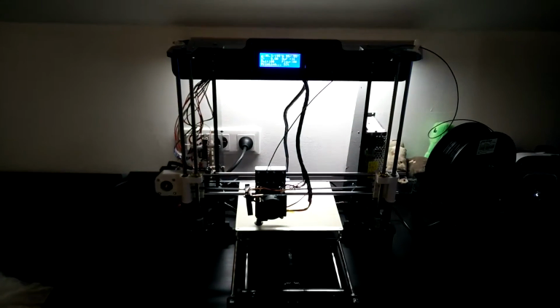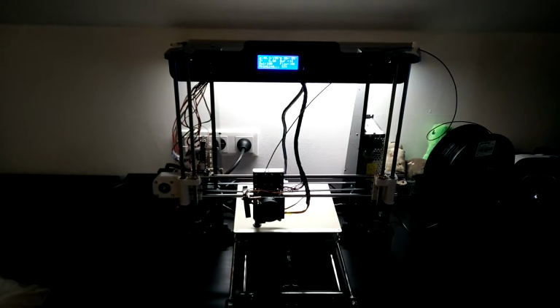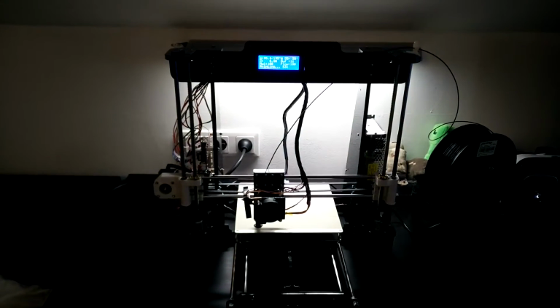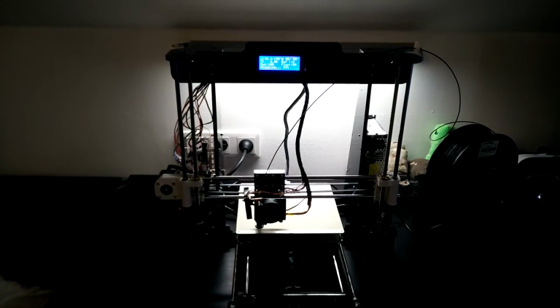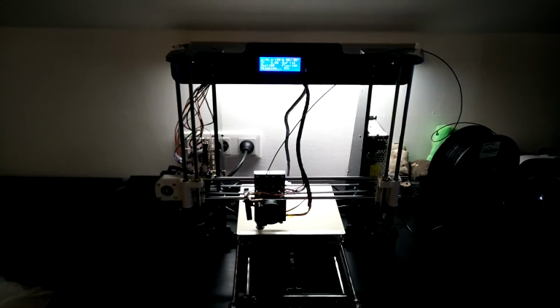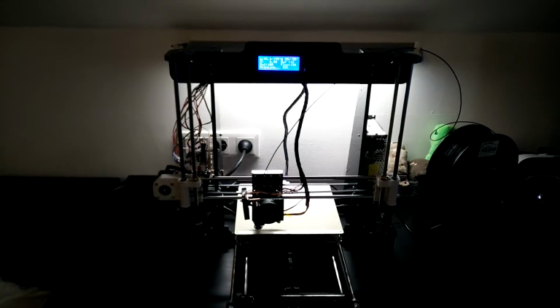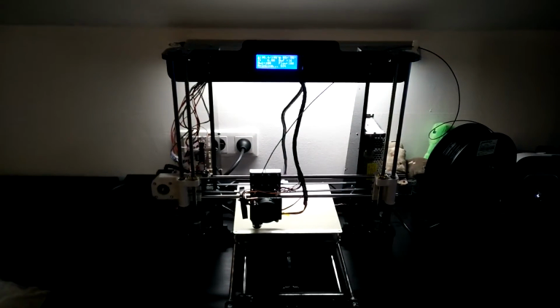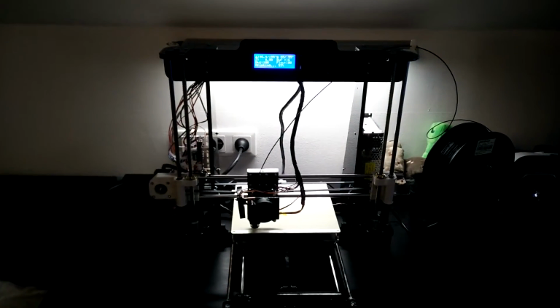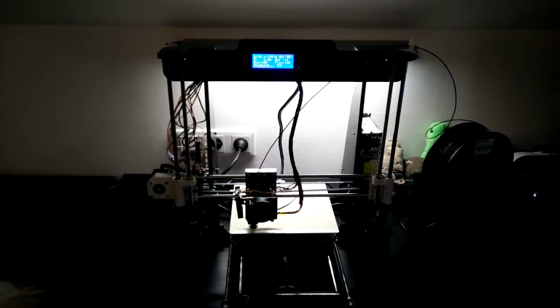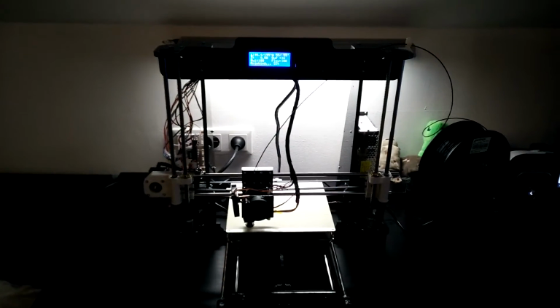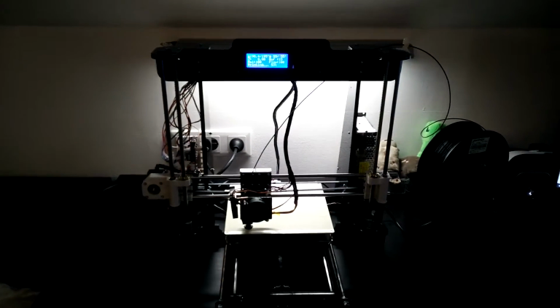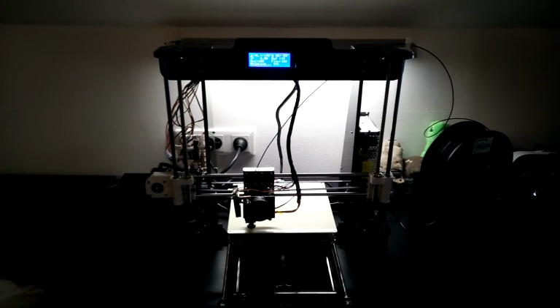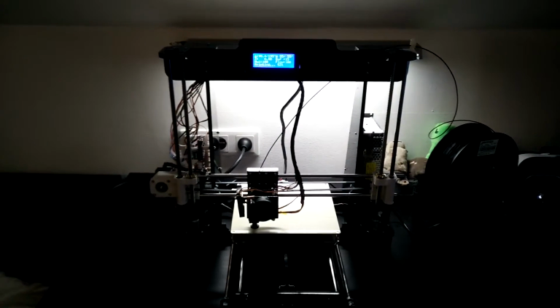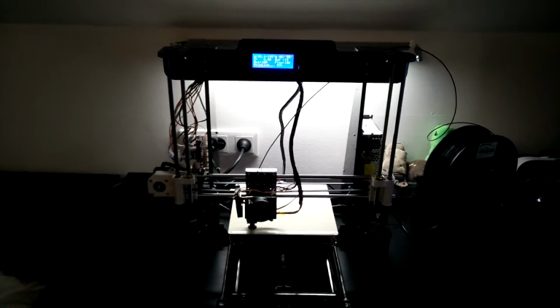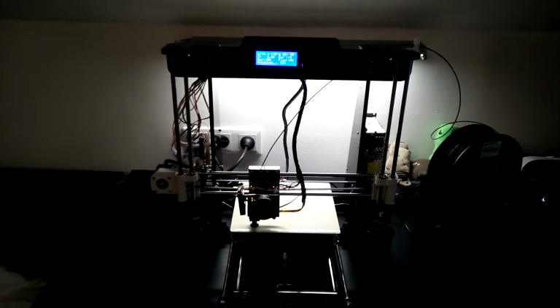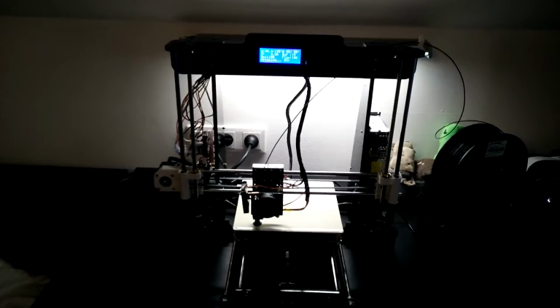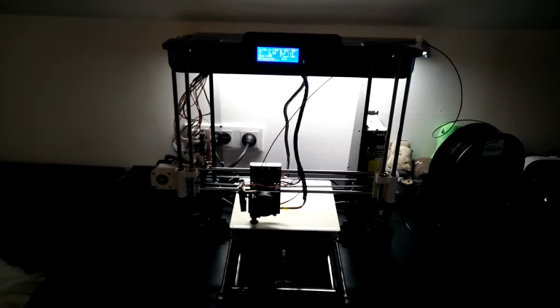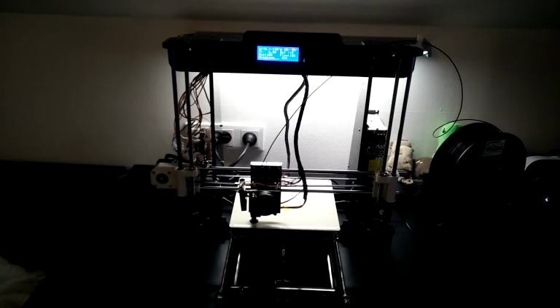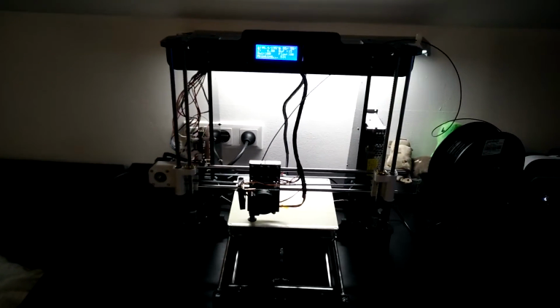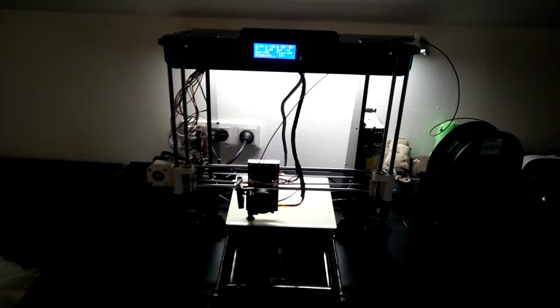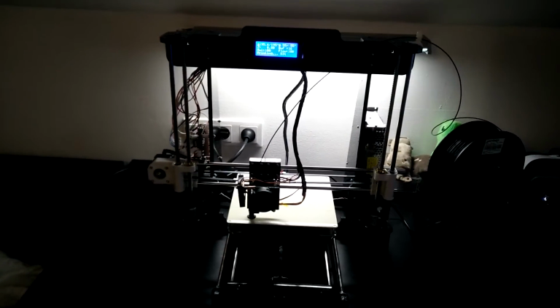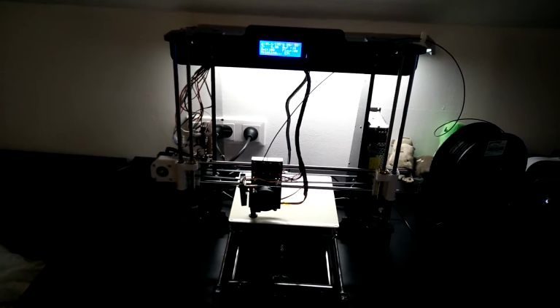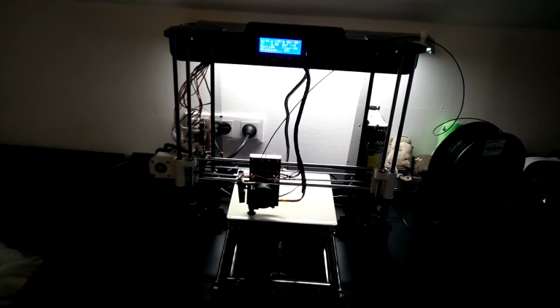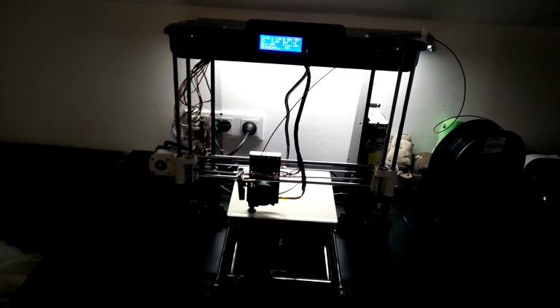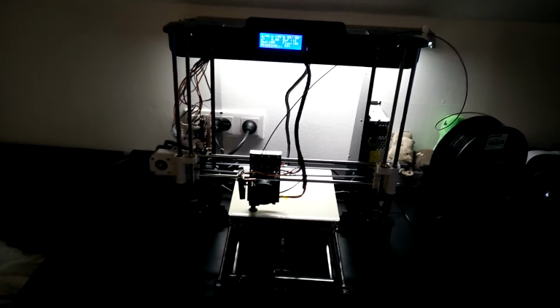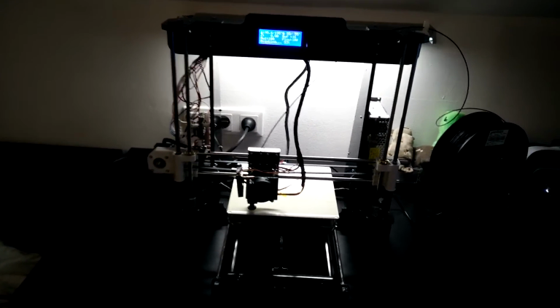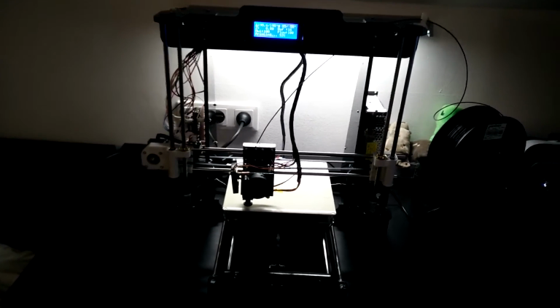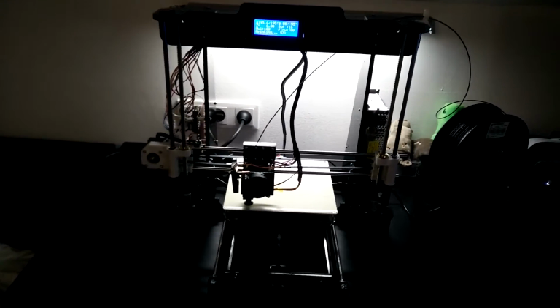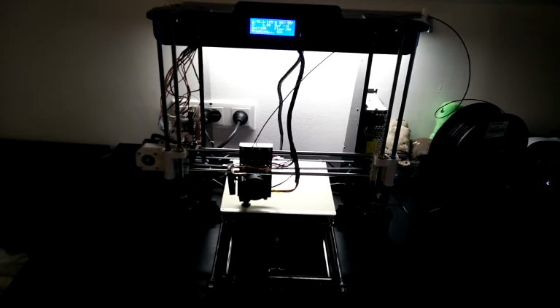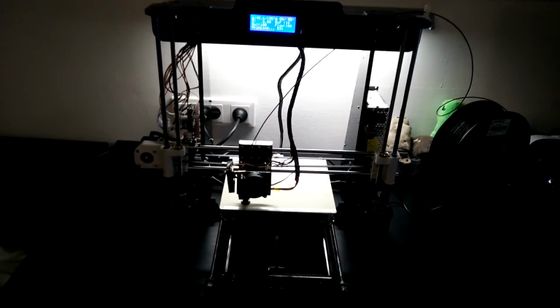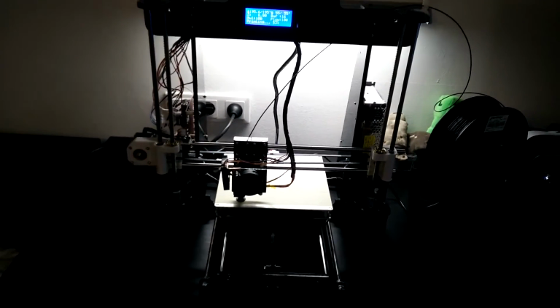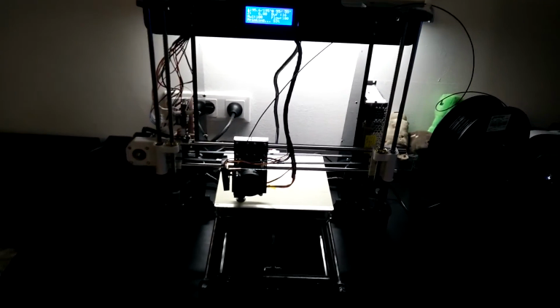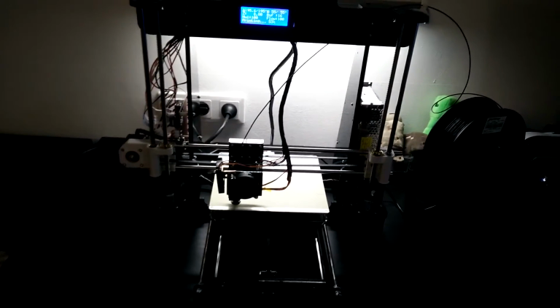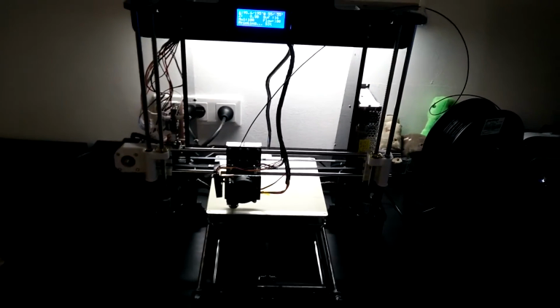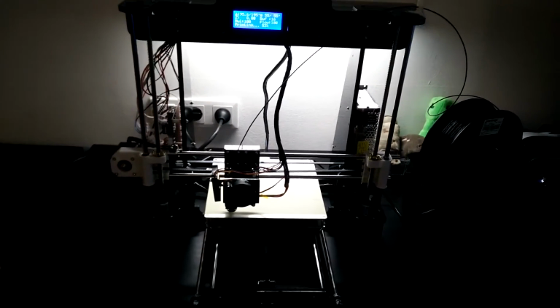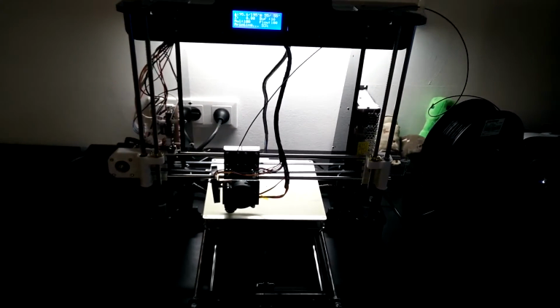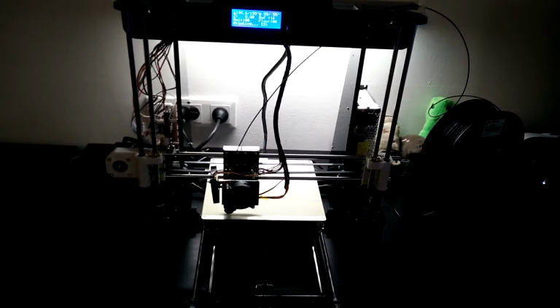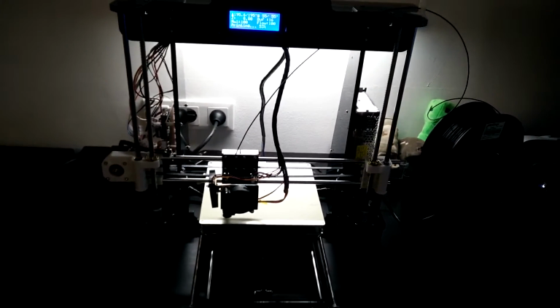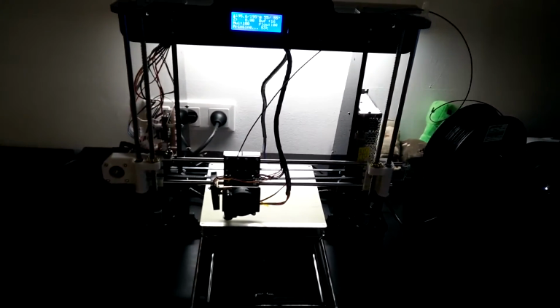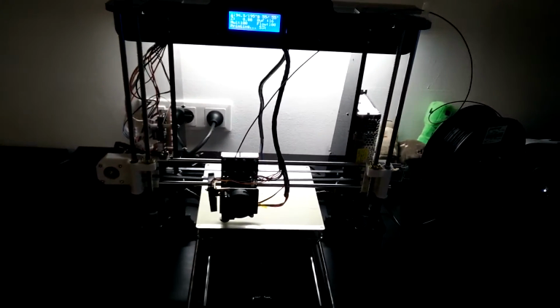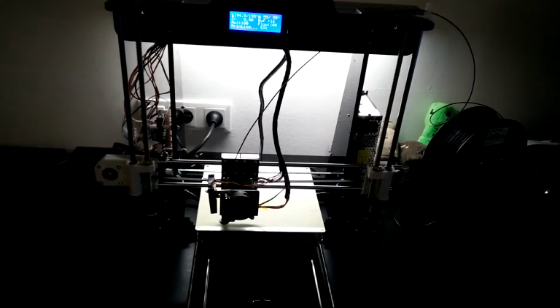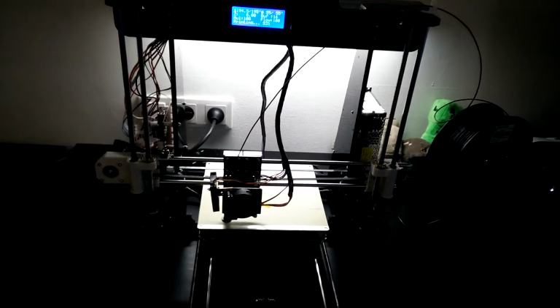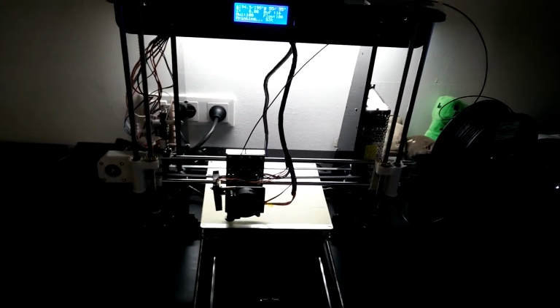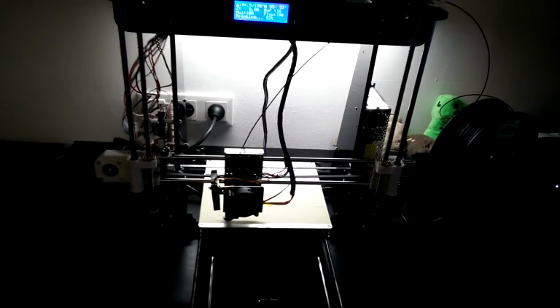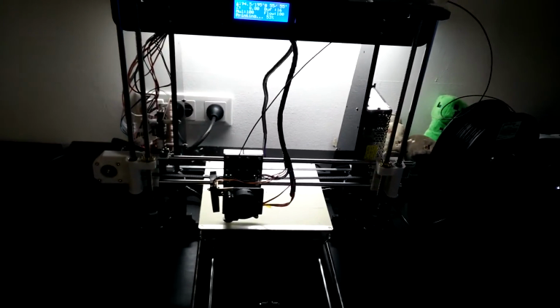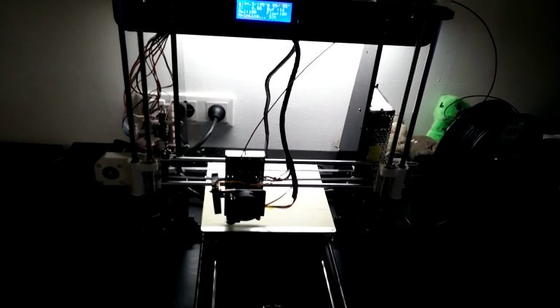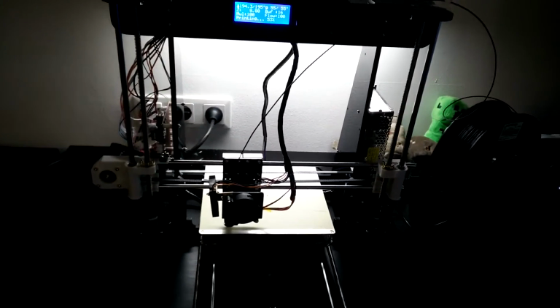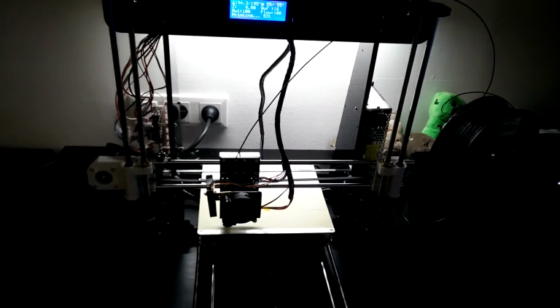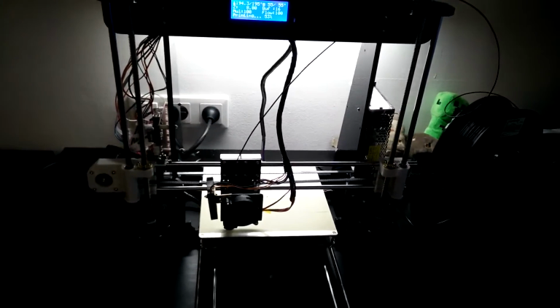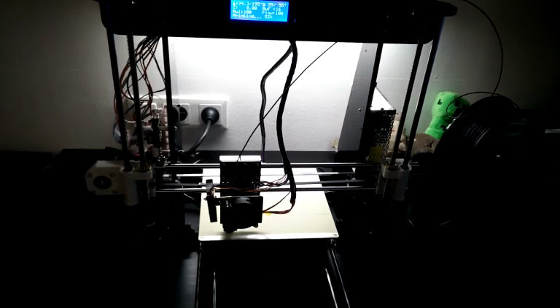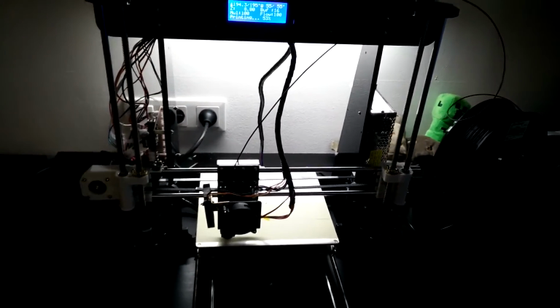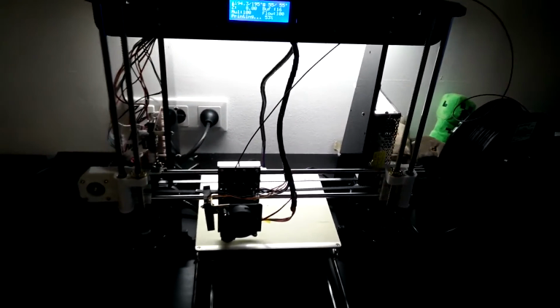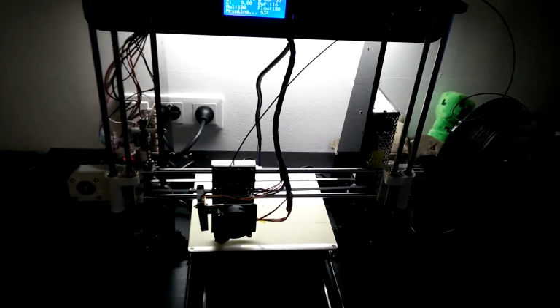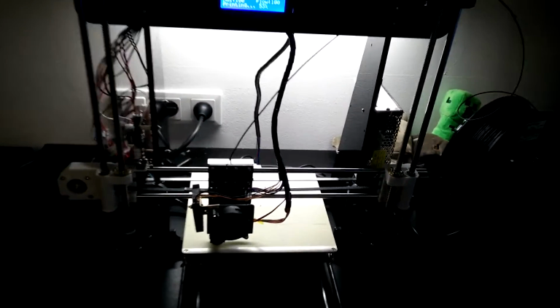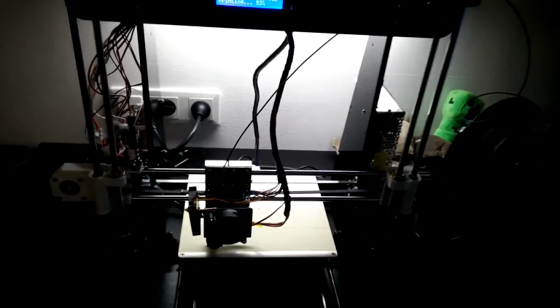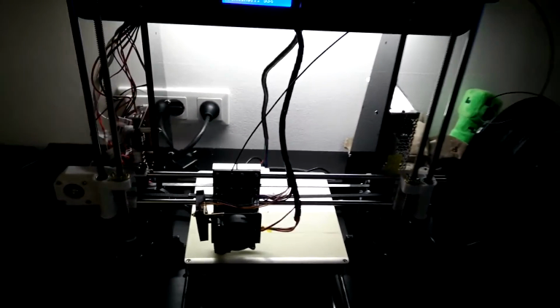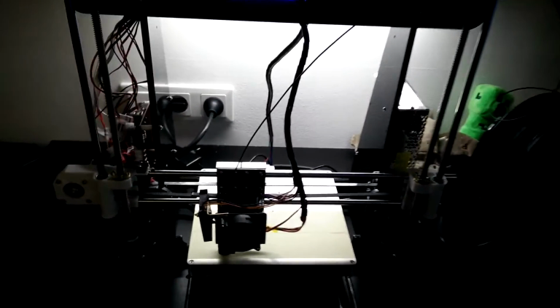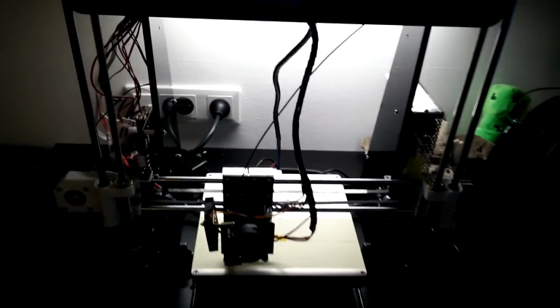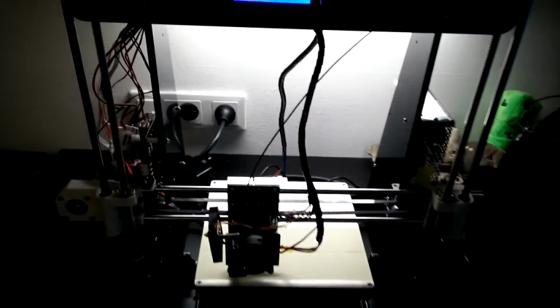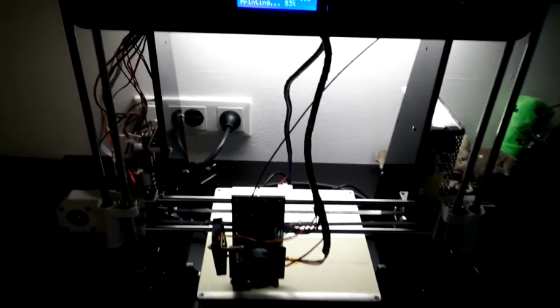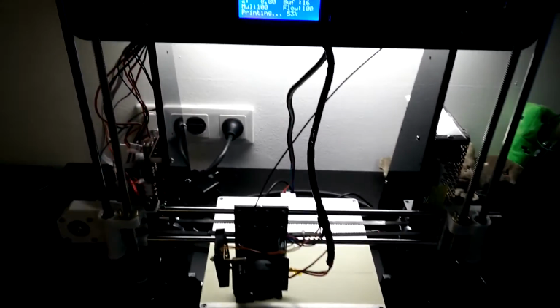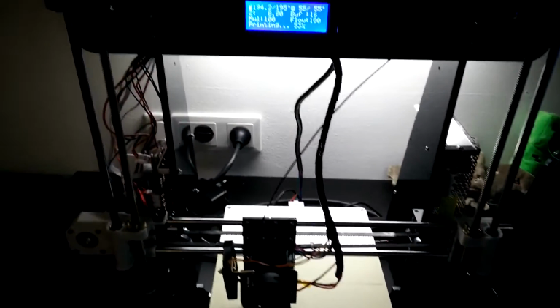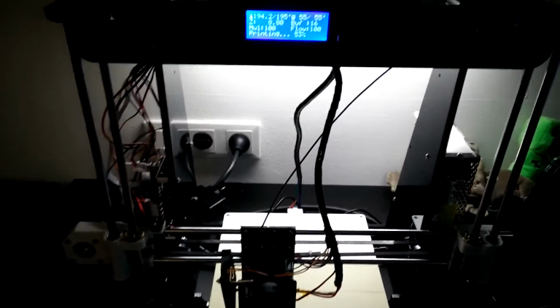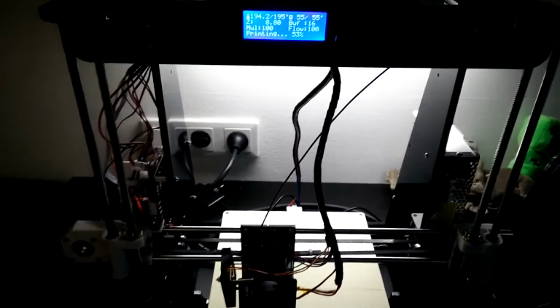What's up everybody, it's me Cavendu. Today I post an update video of my 888 3D printer.